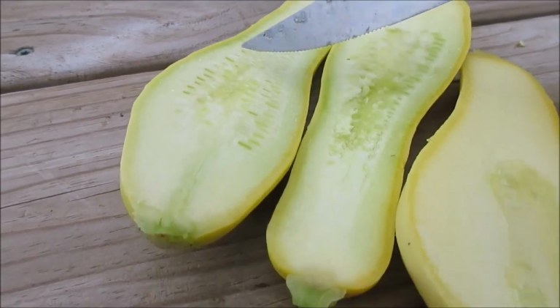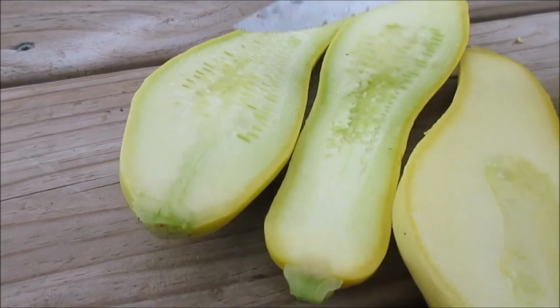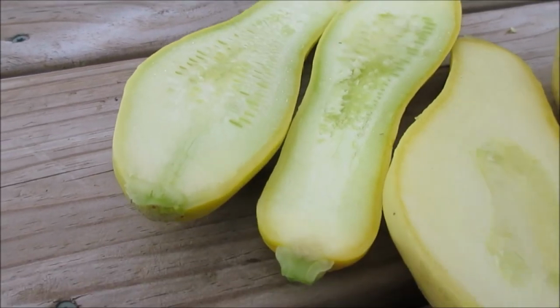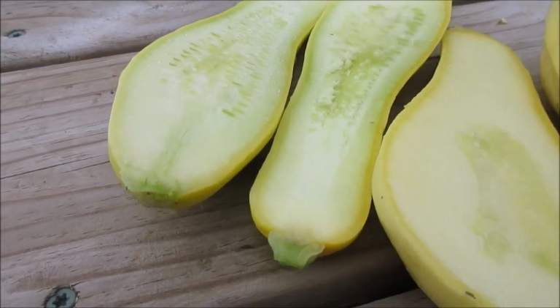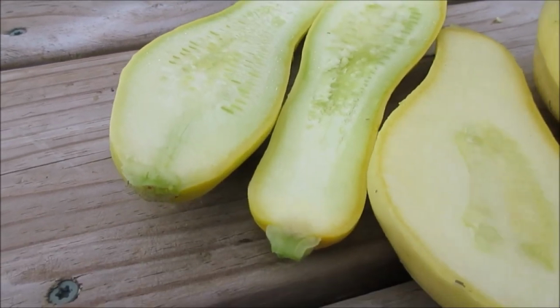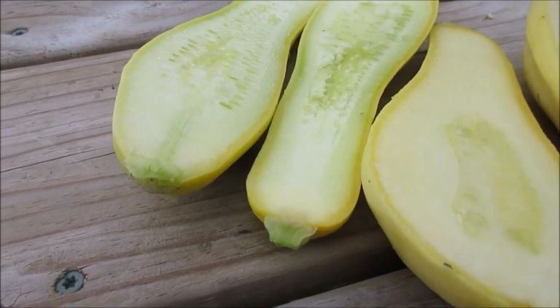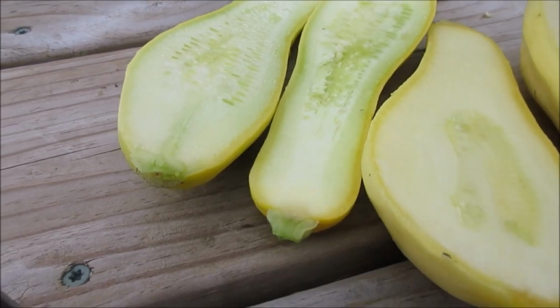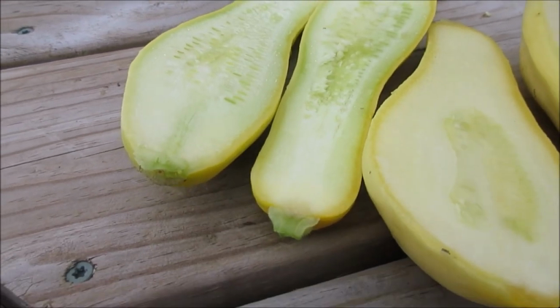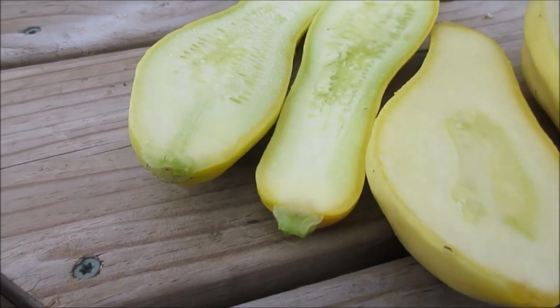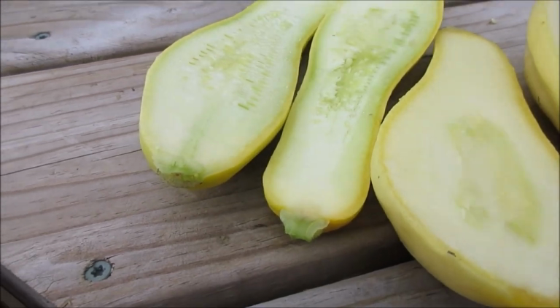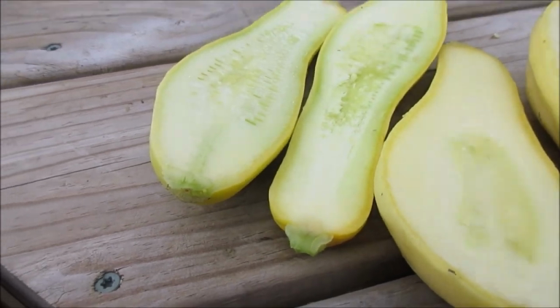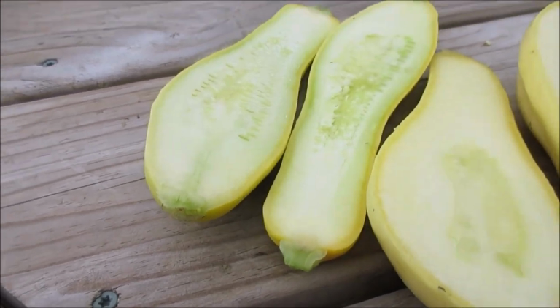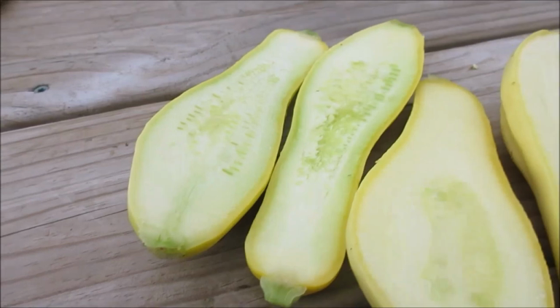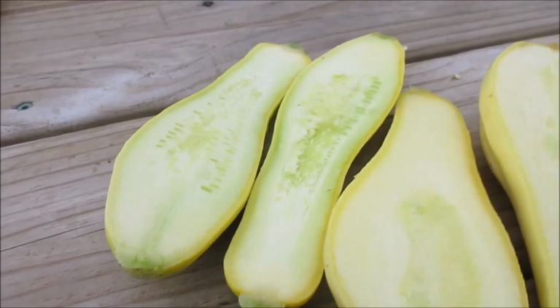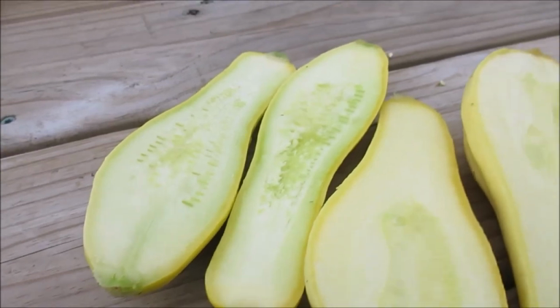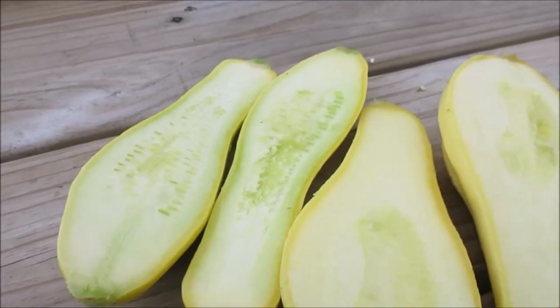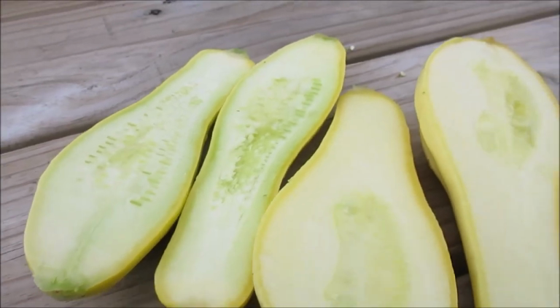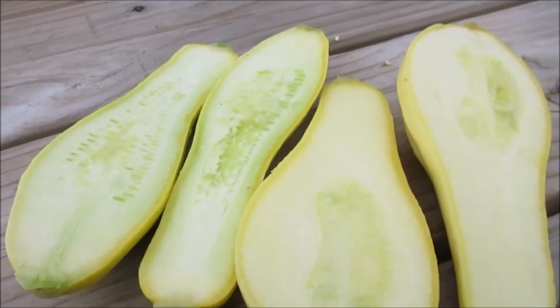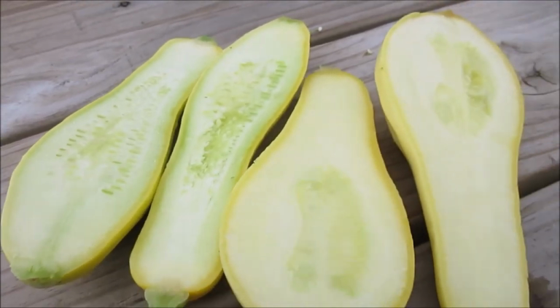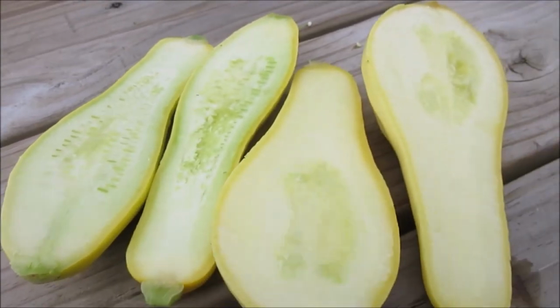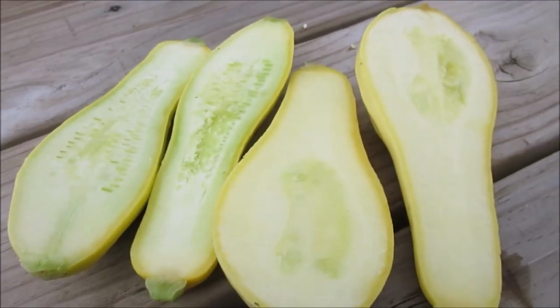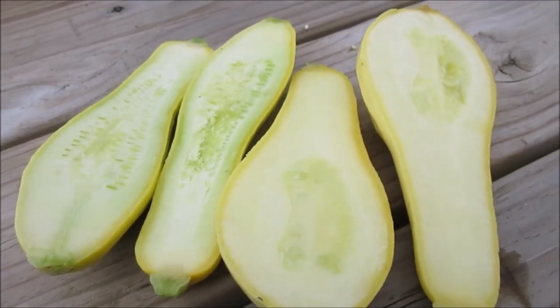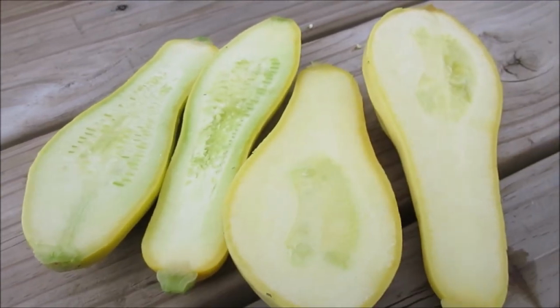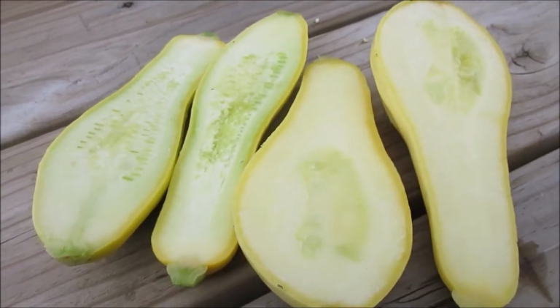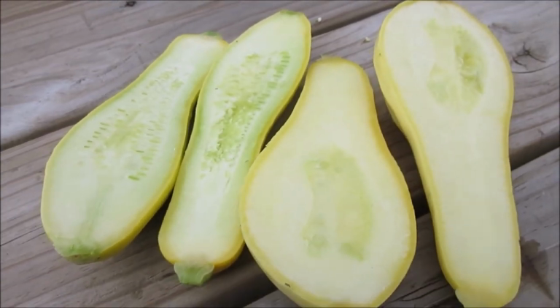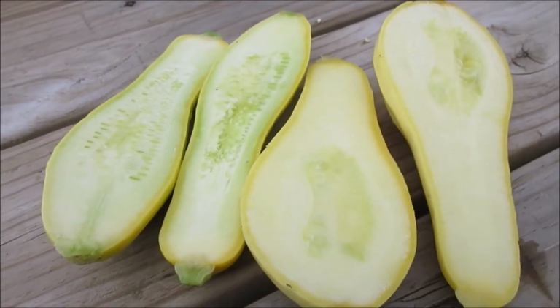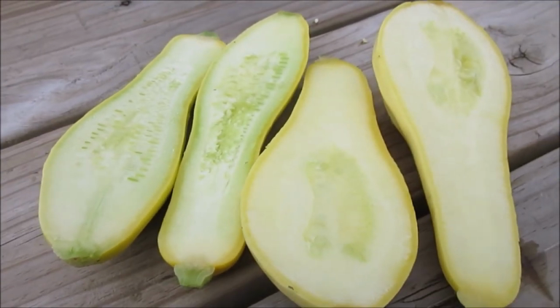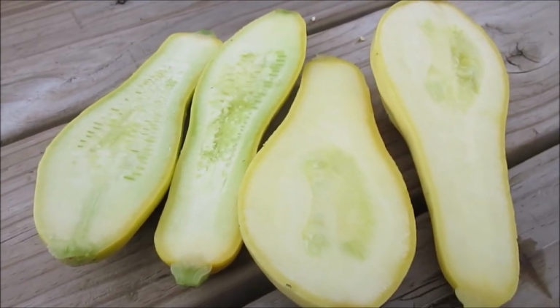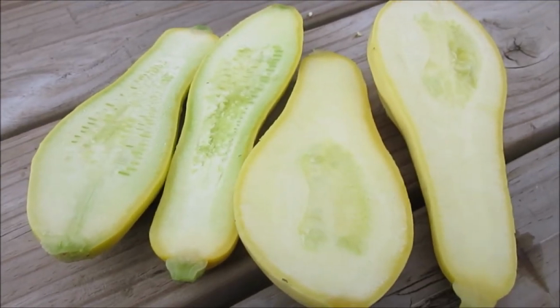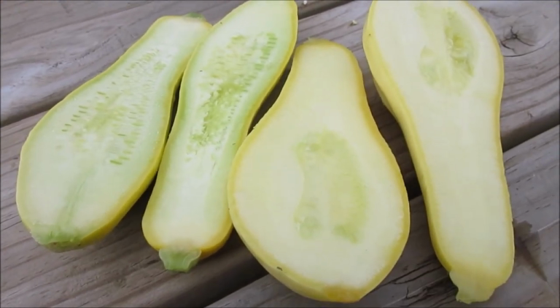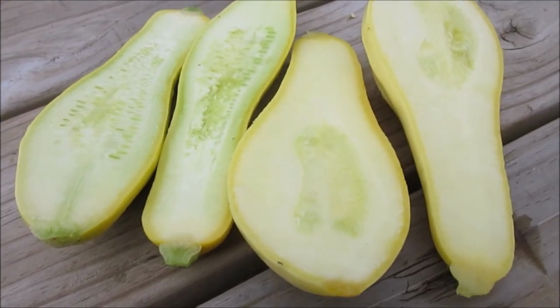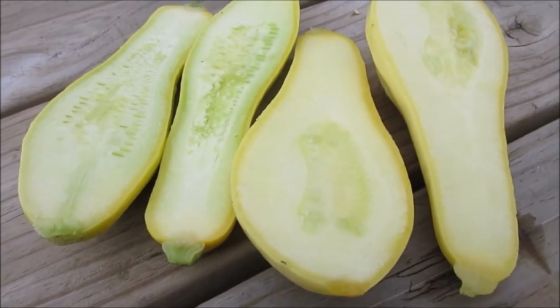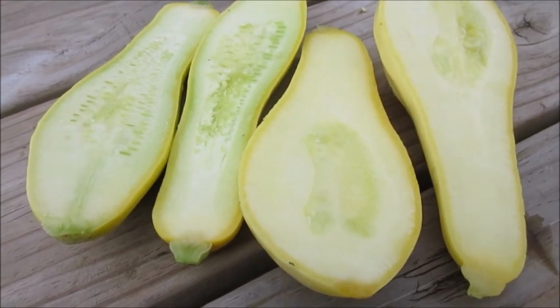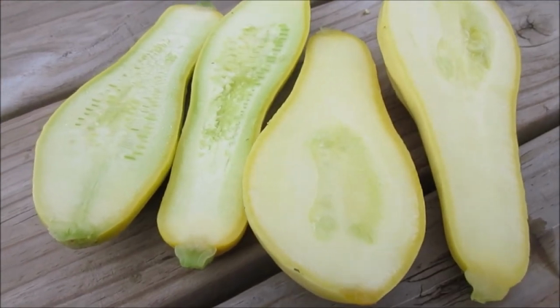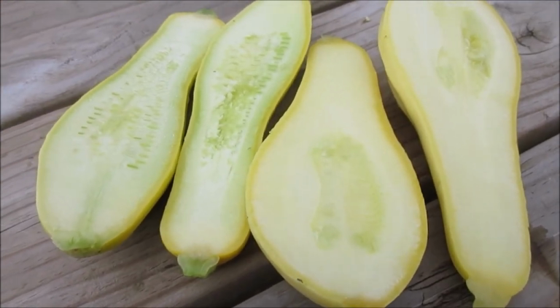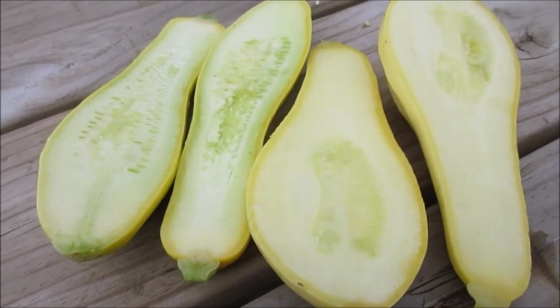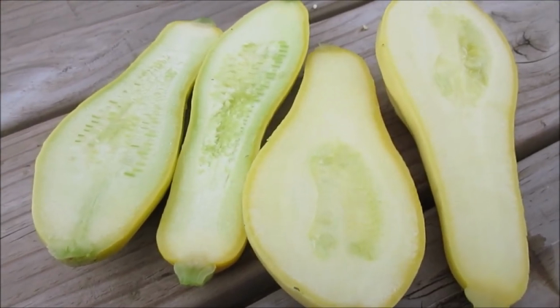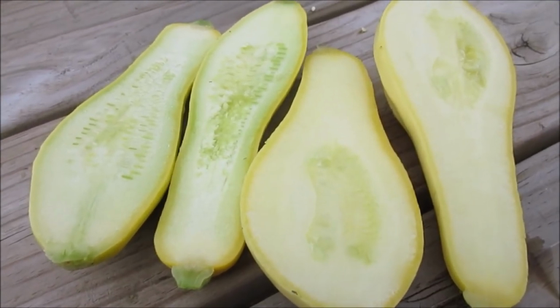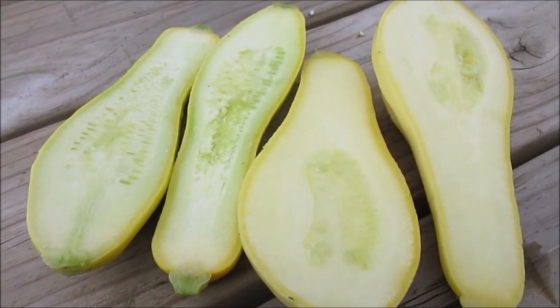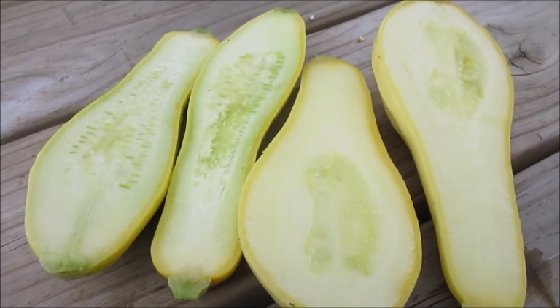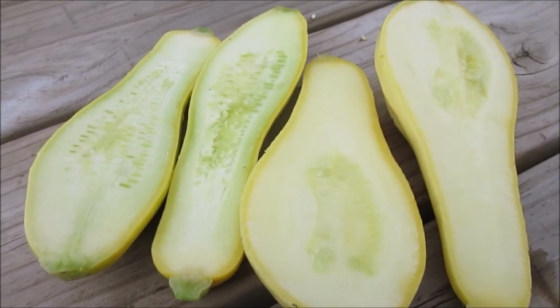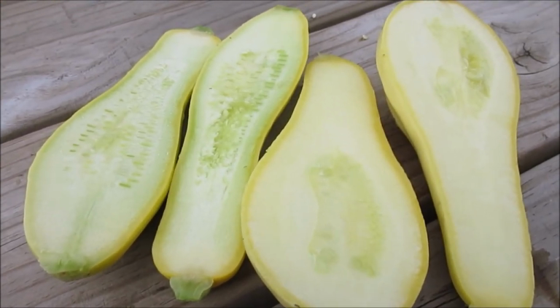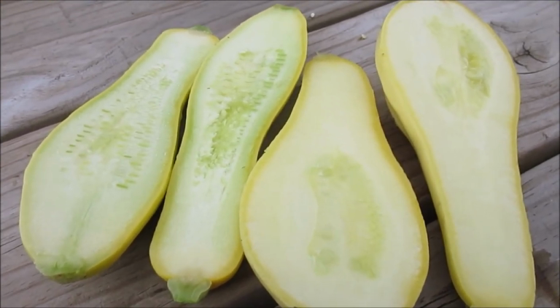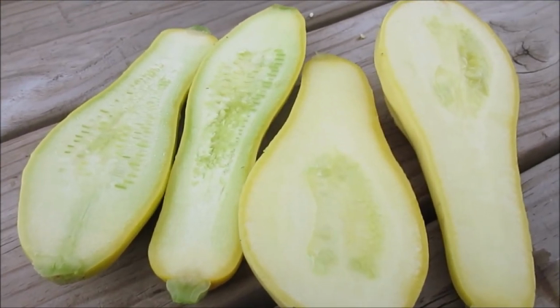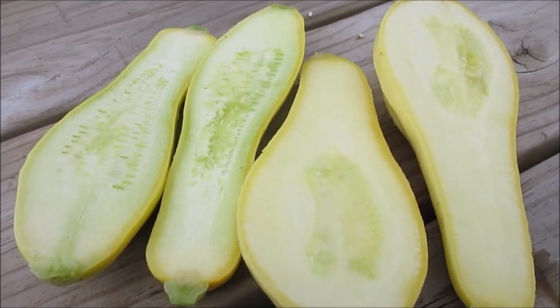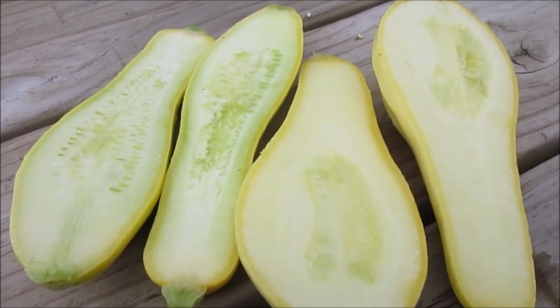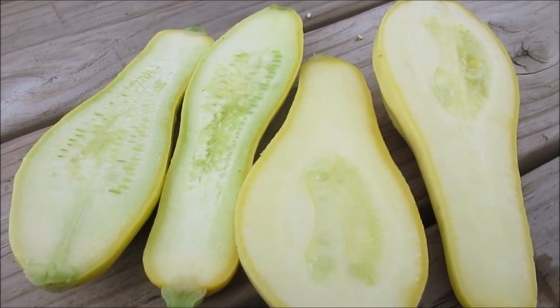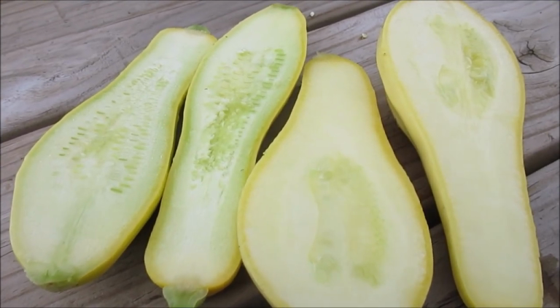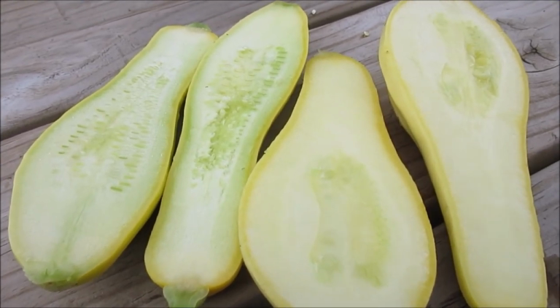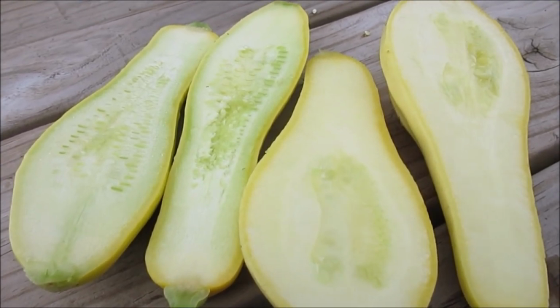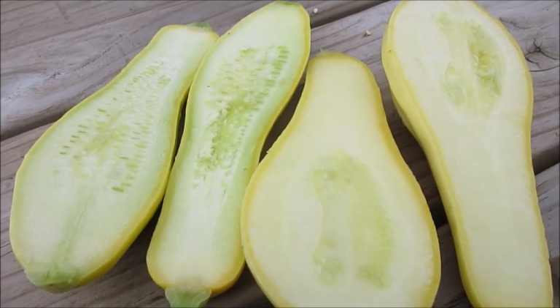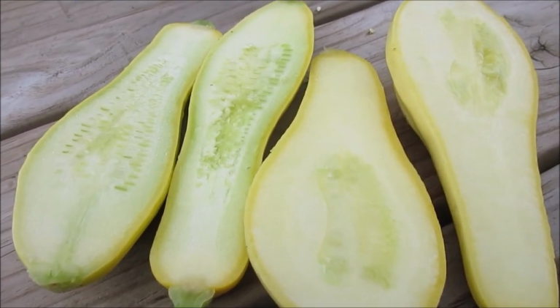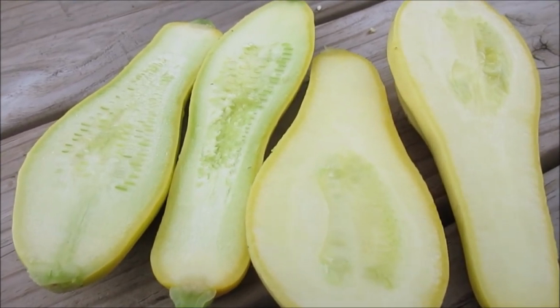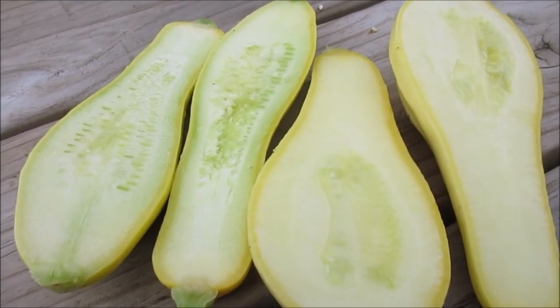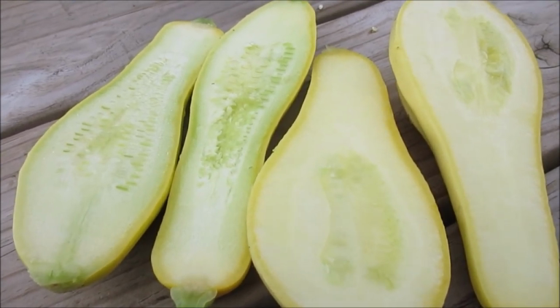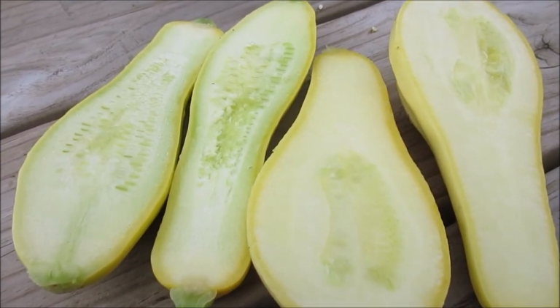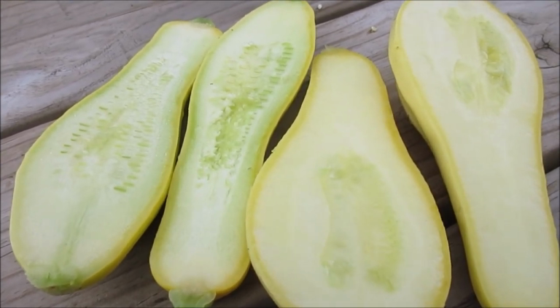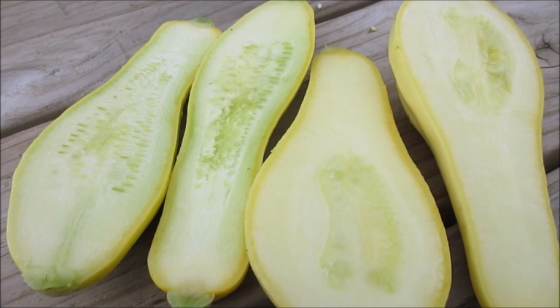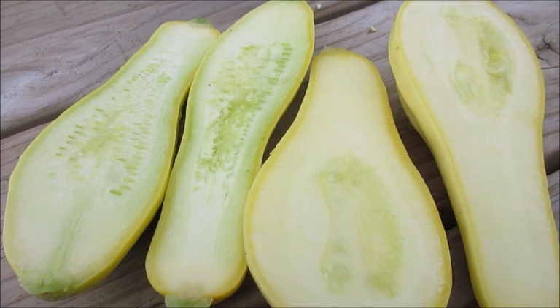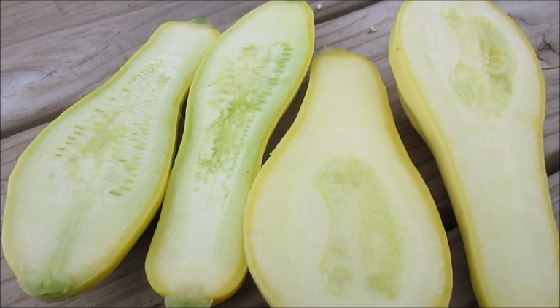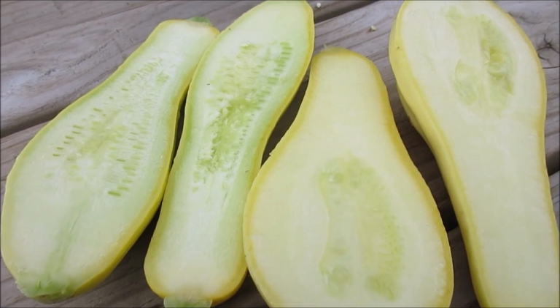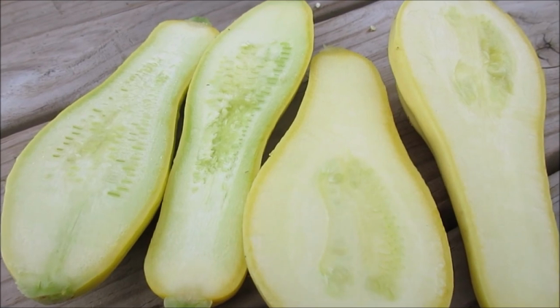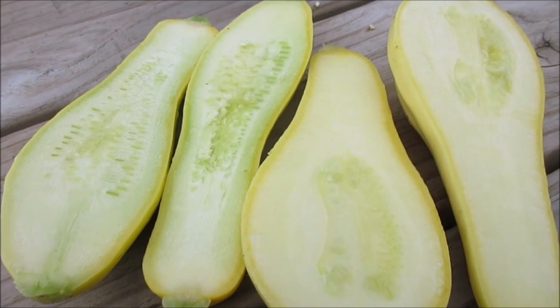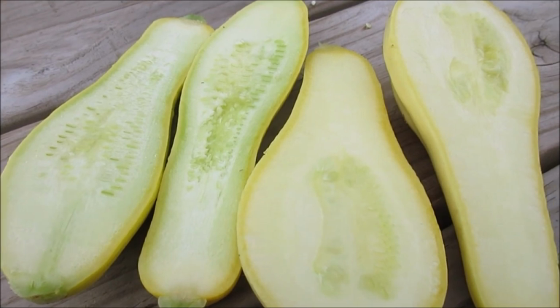It loses a lot of its qualities and taste. So that's the difference between Madison's Cross and Early Prolific as far as what it looks like on the inside.